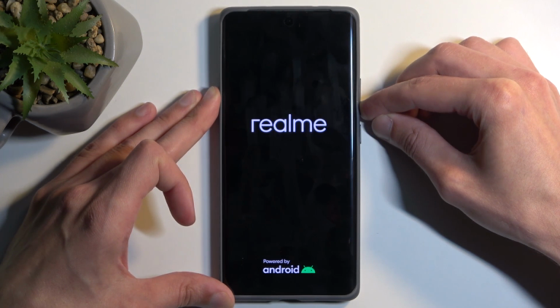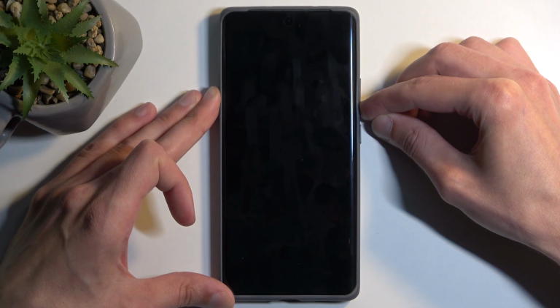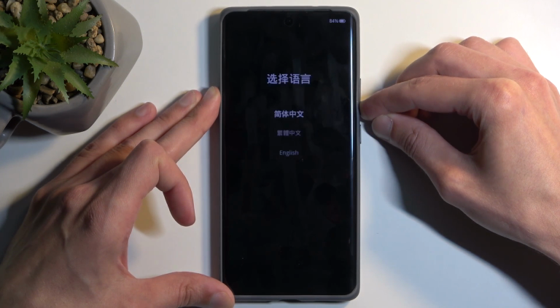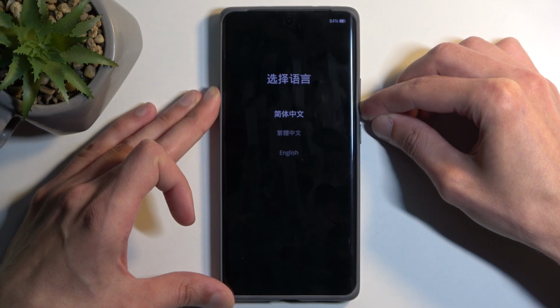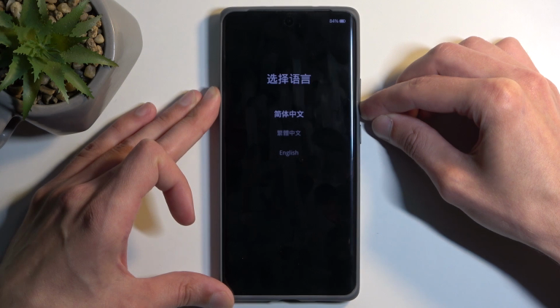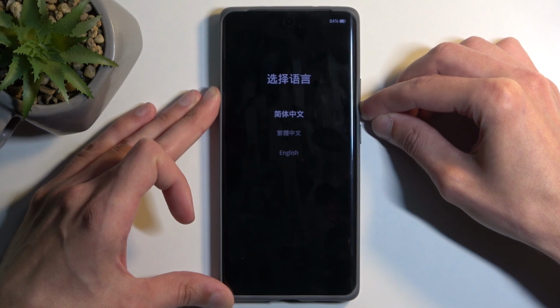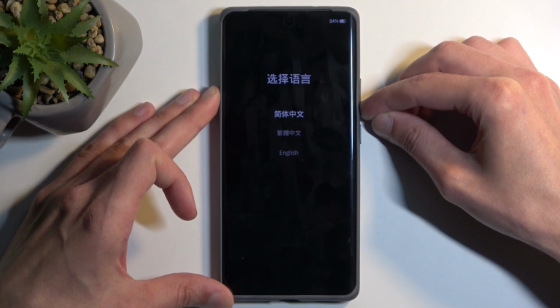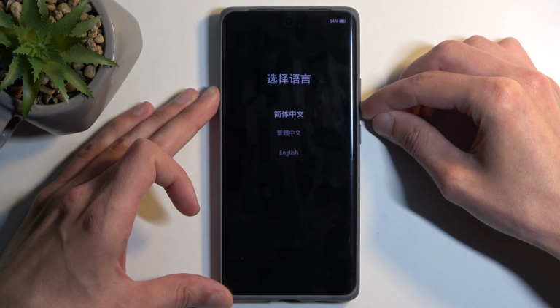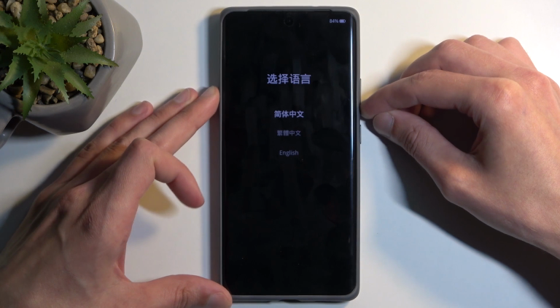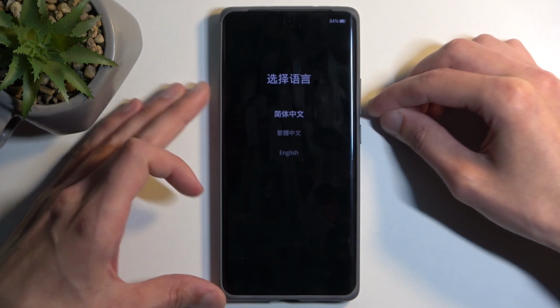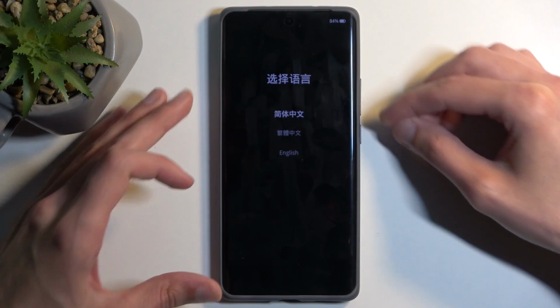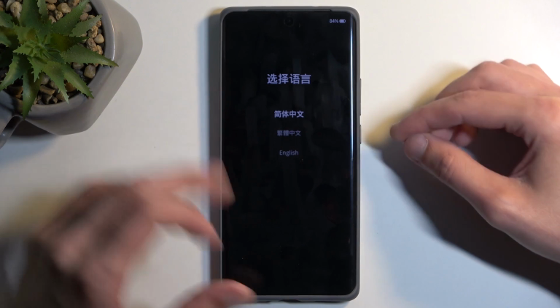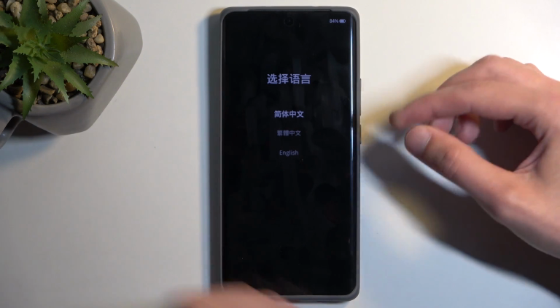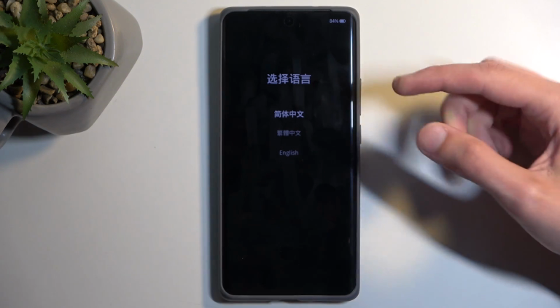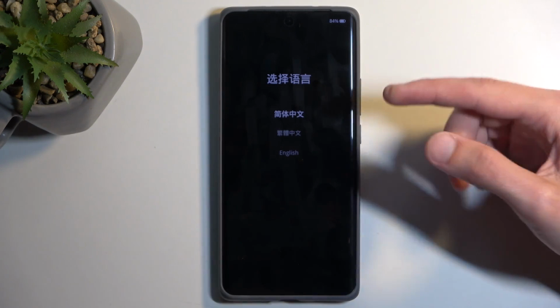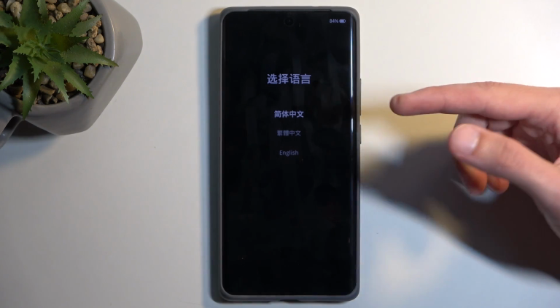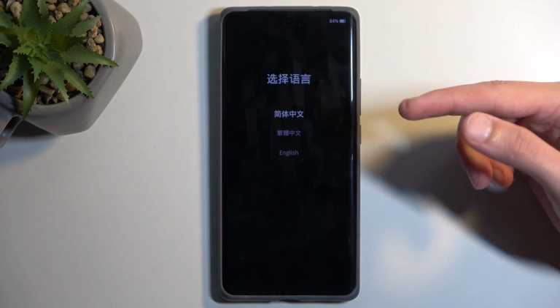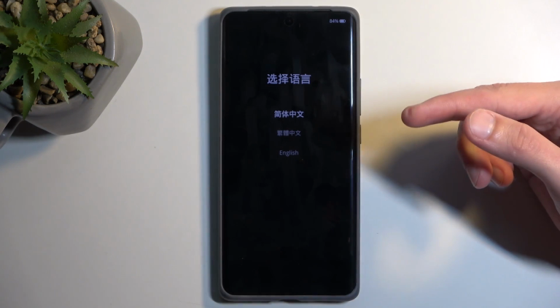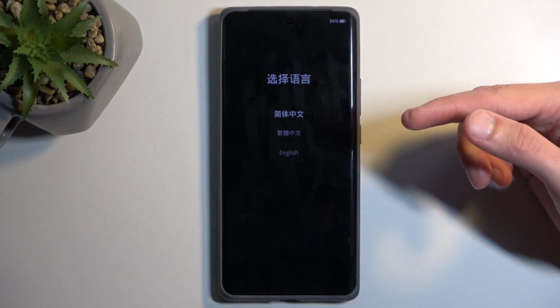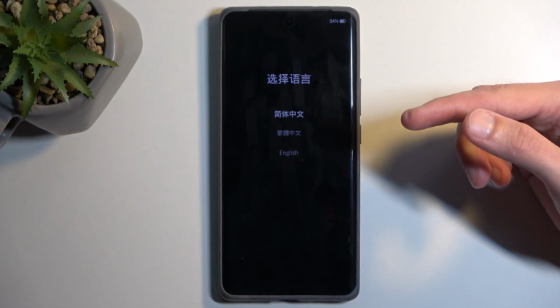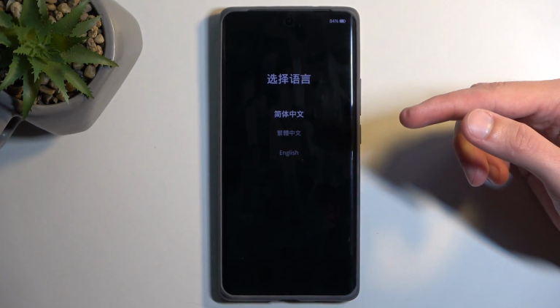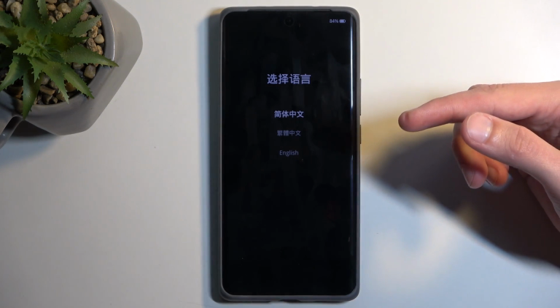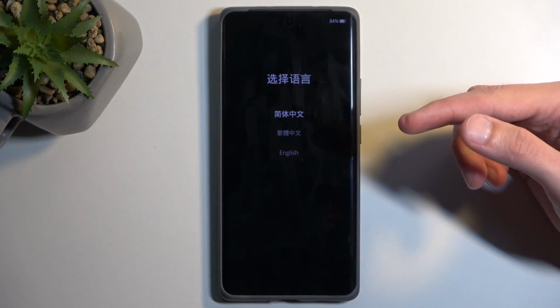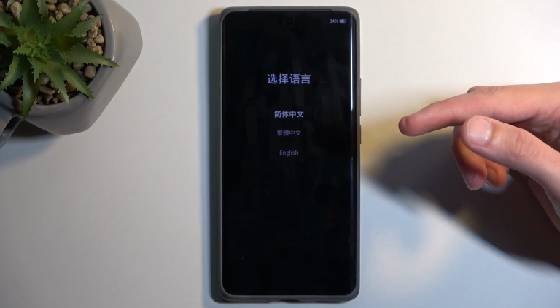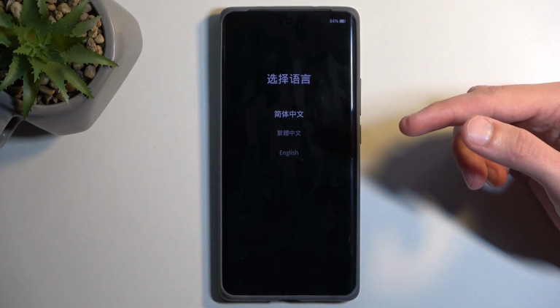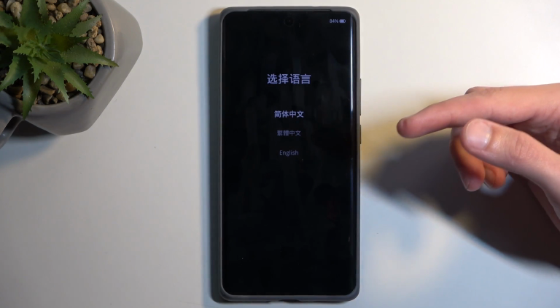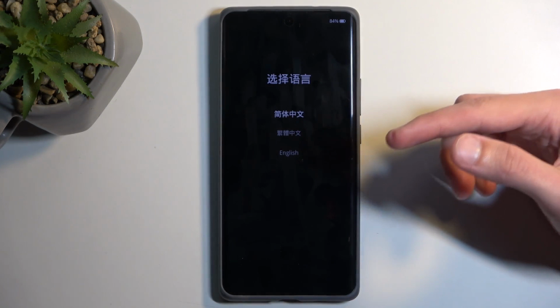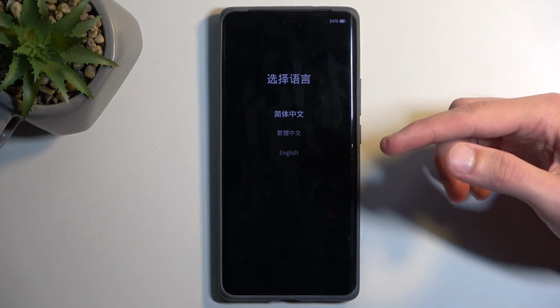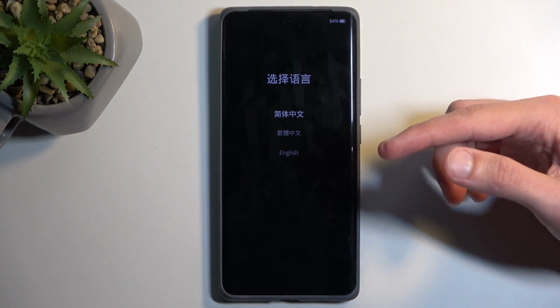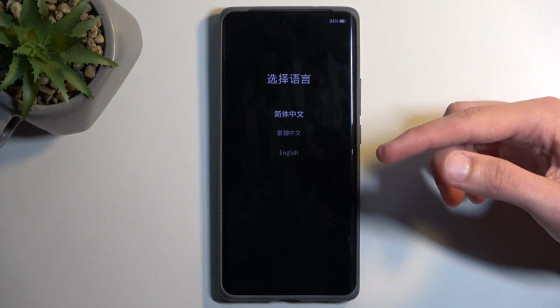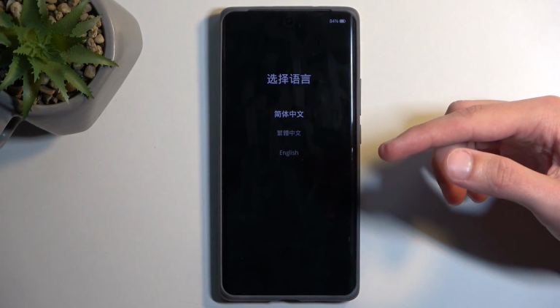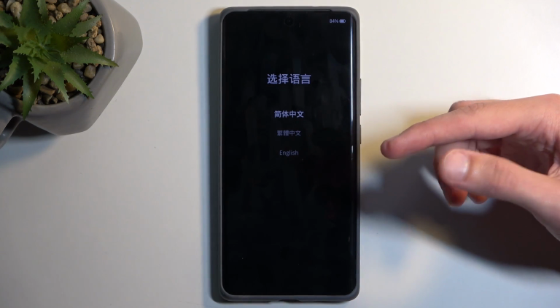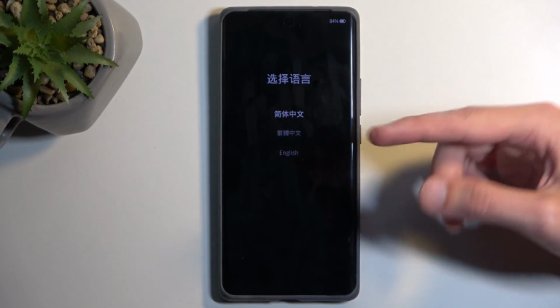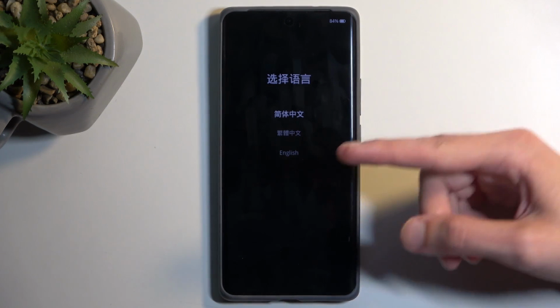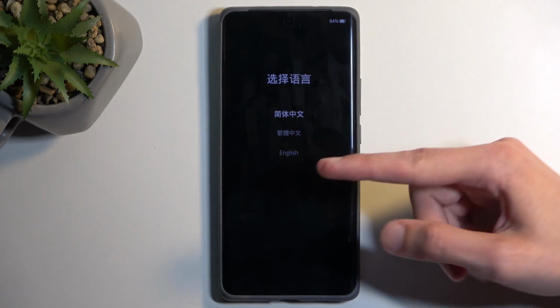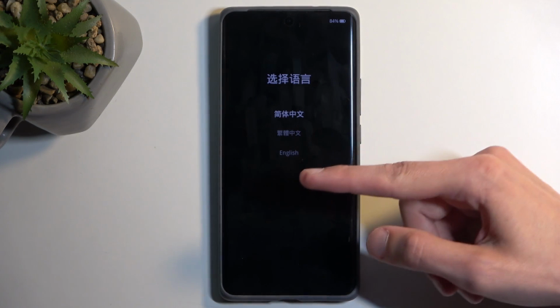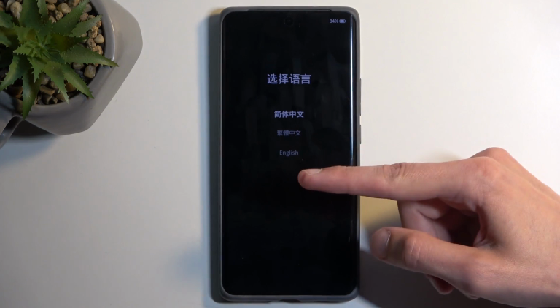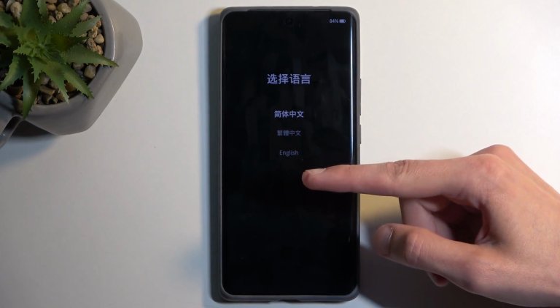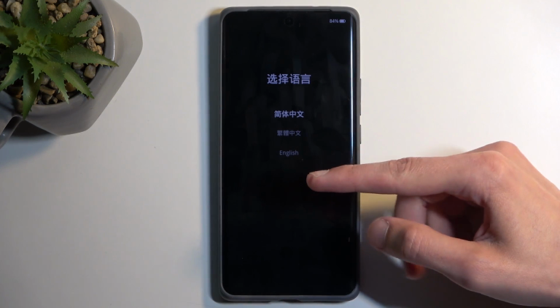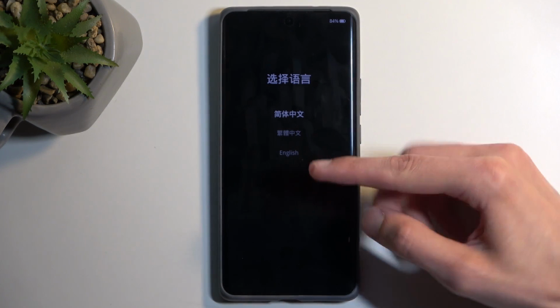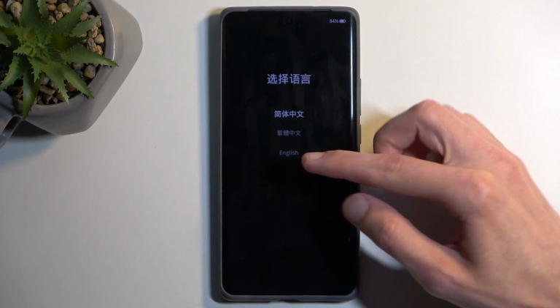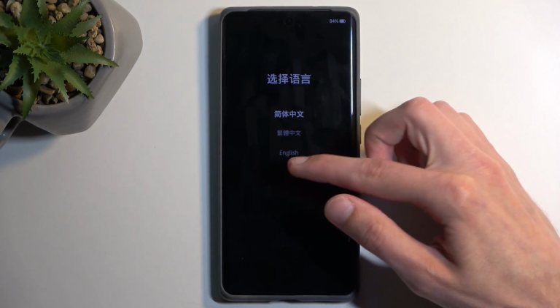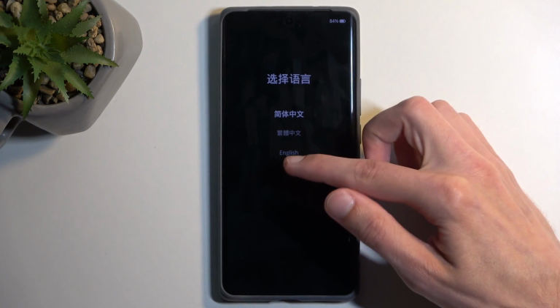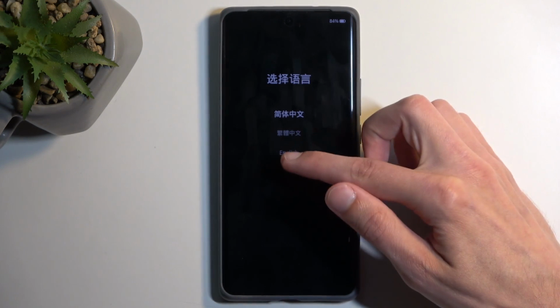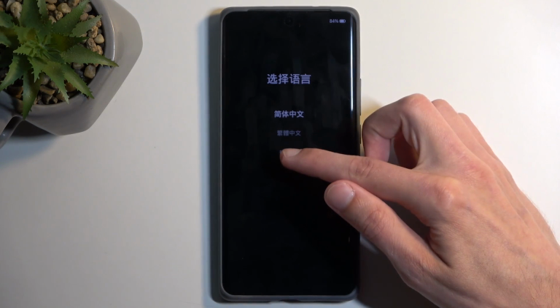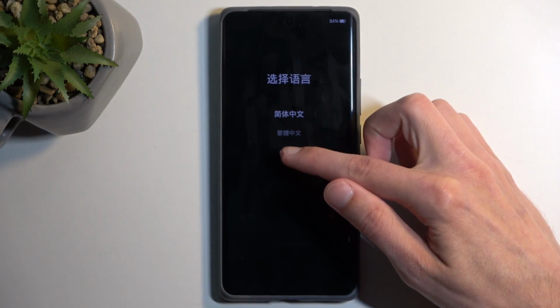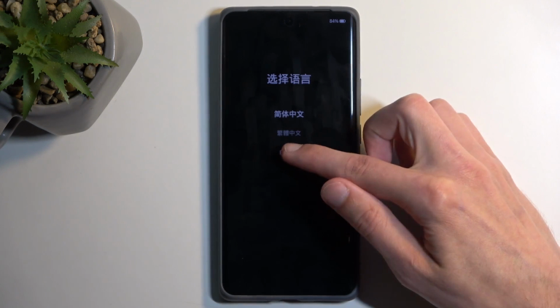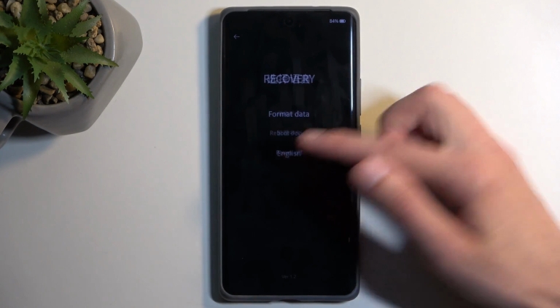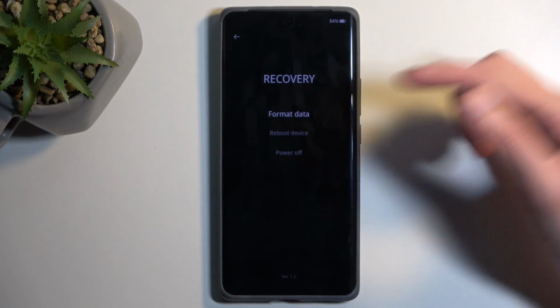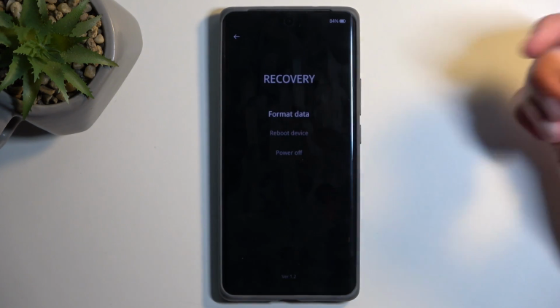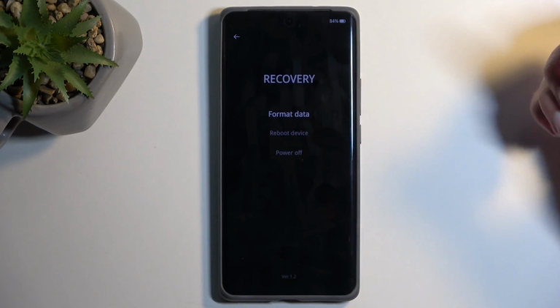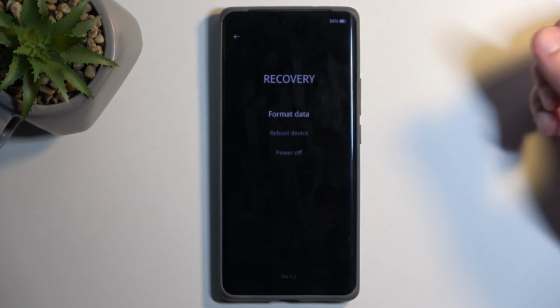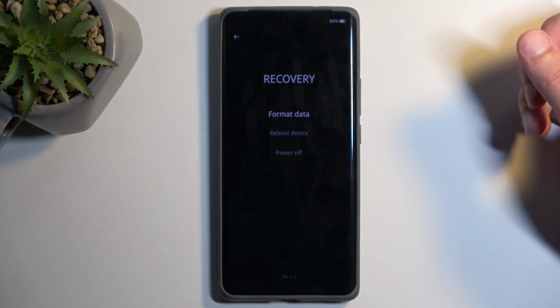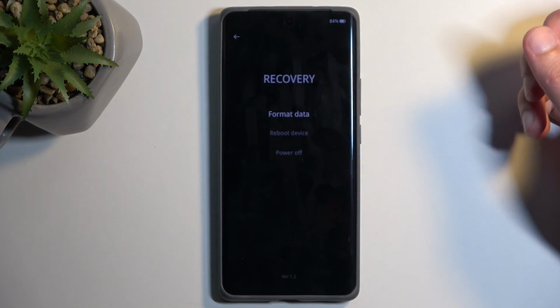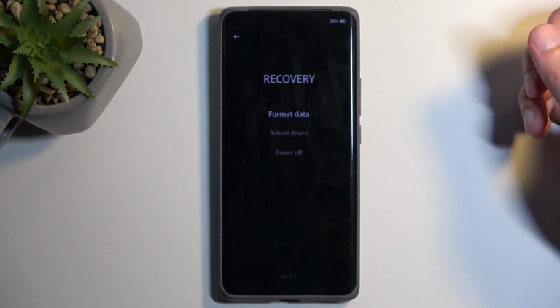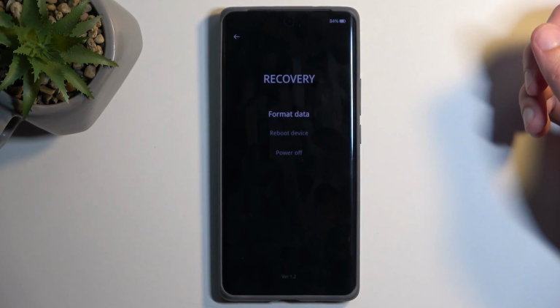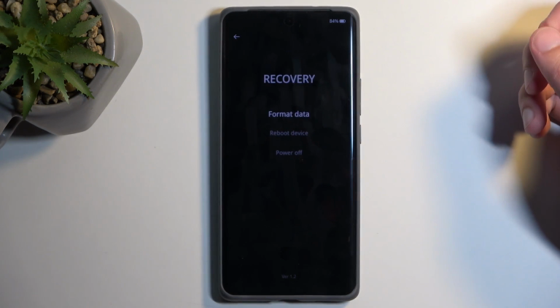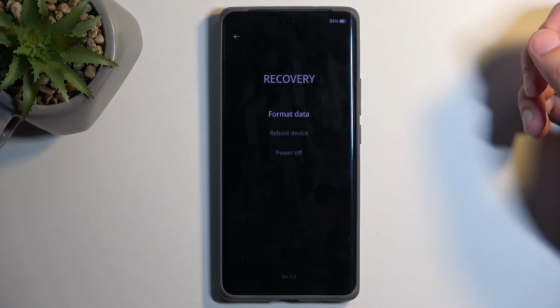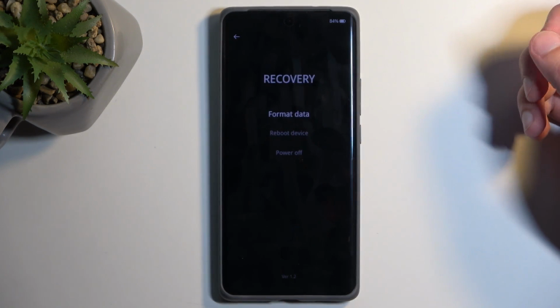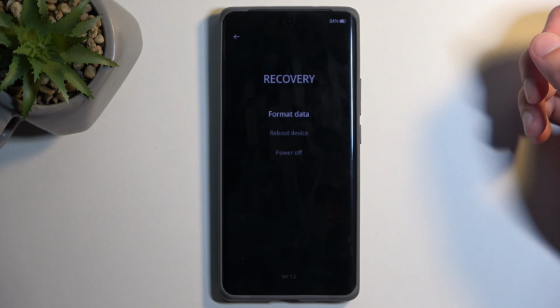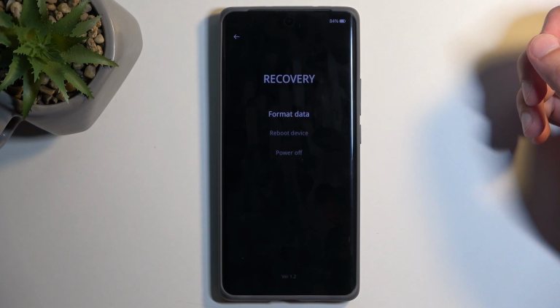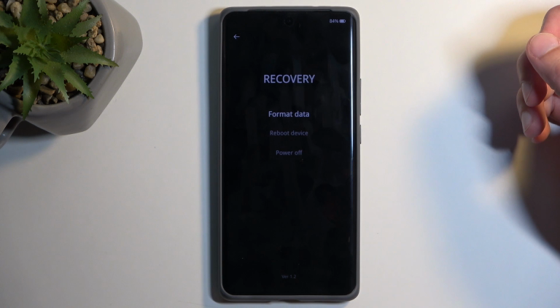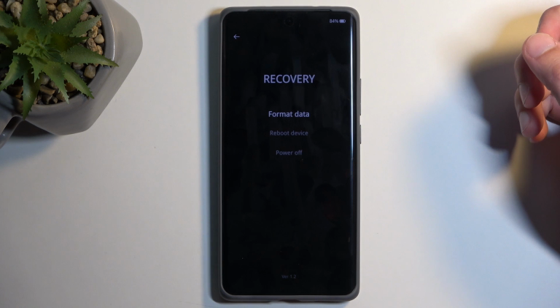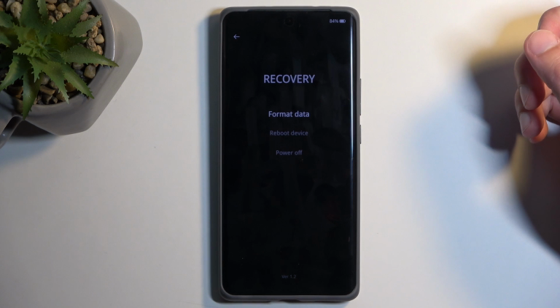After a moment, you will see the language selection page. So here, choose your desired language. I'll be choosing English.